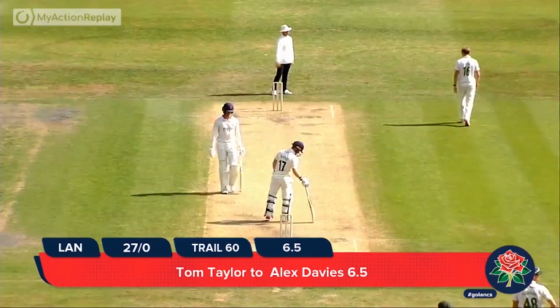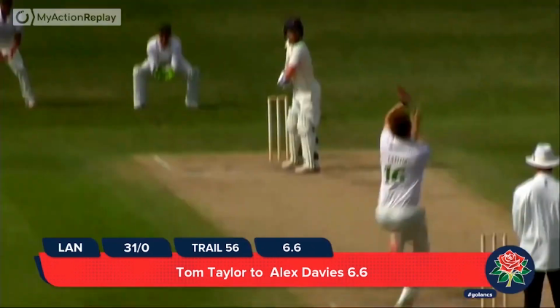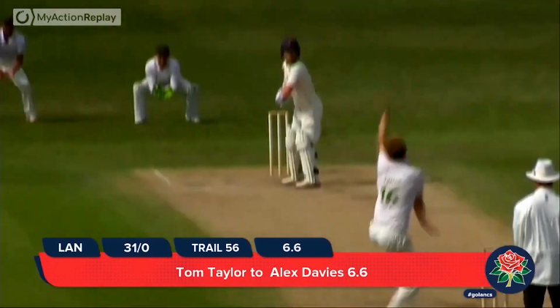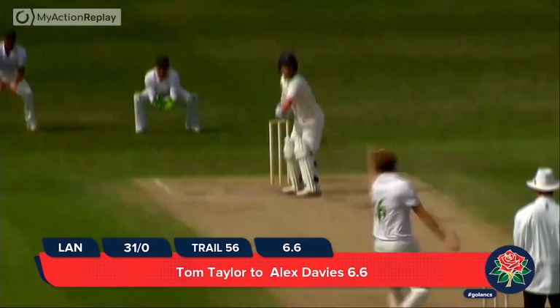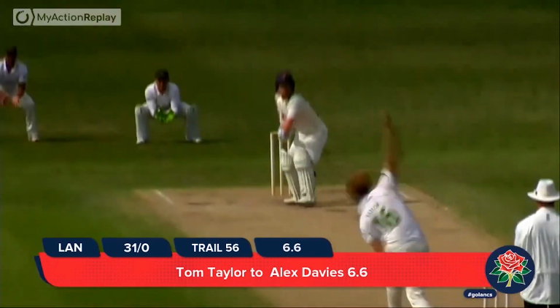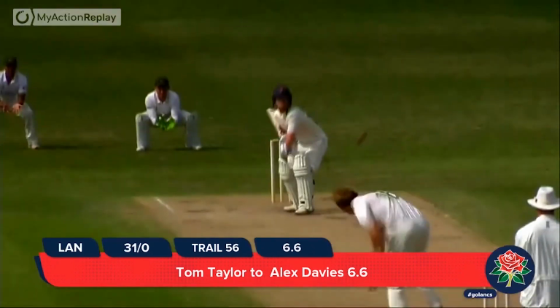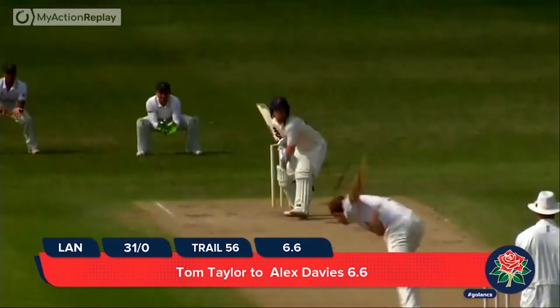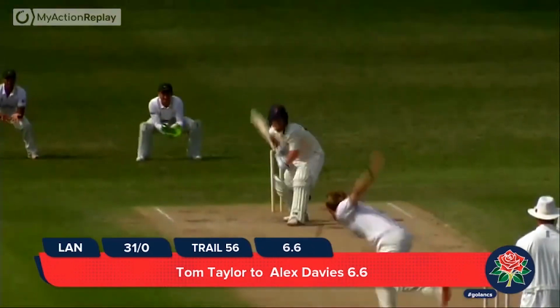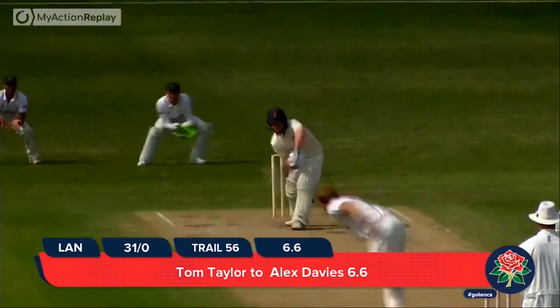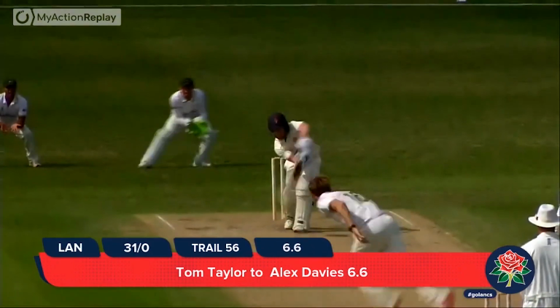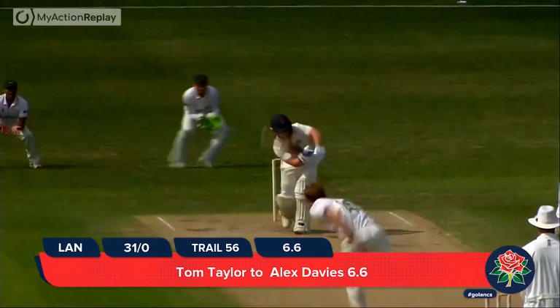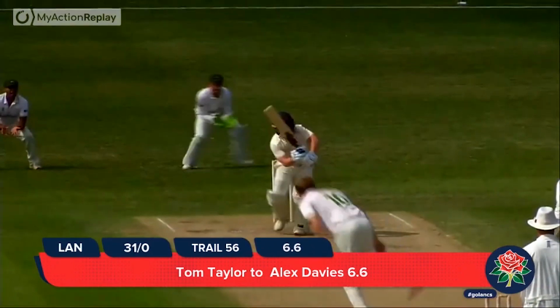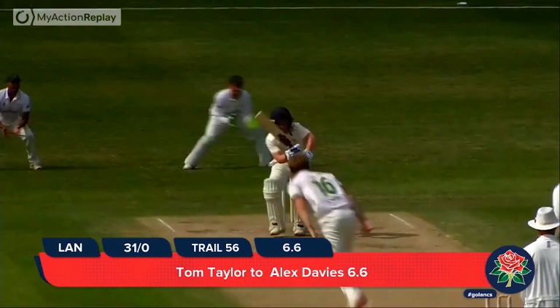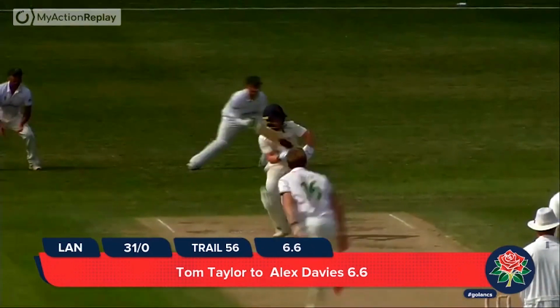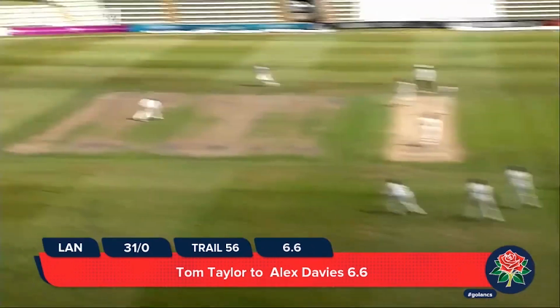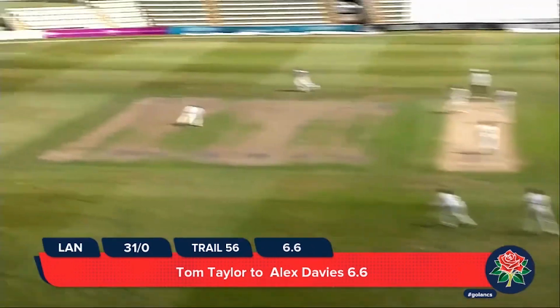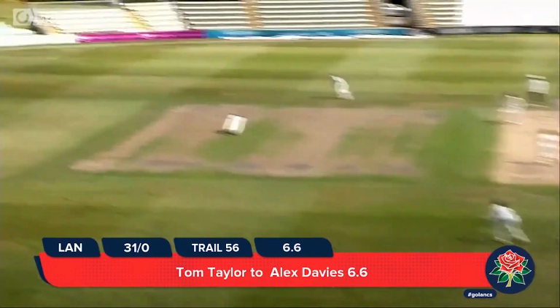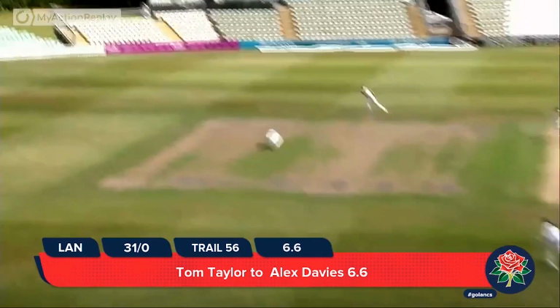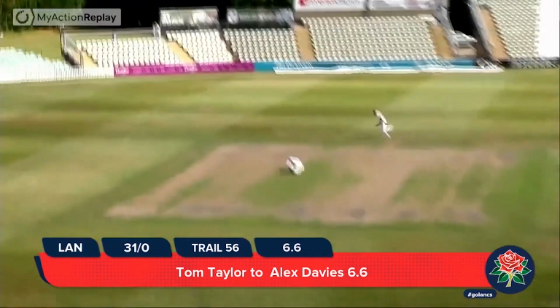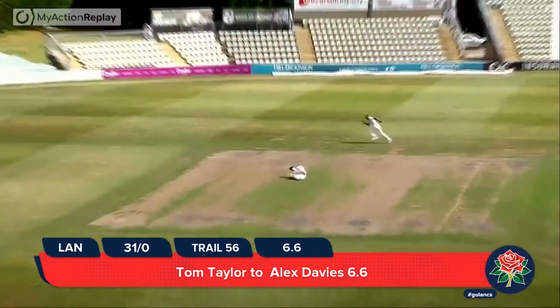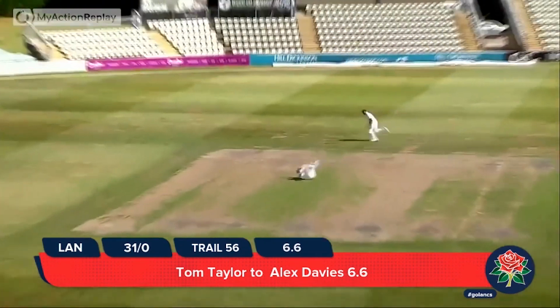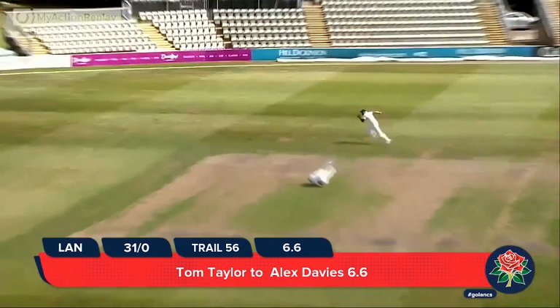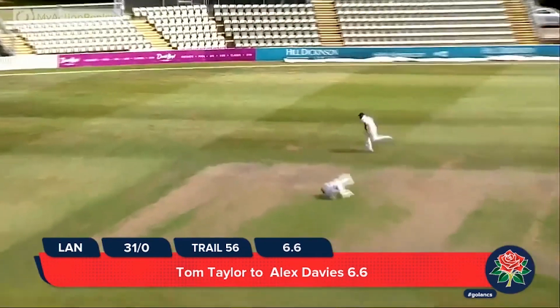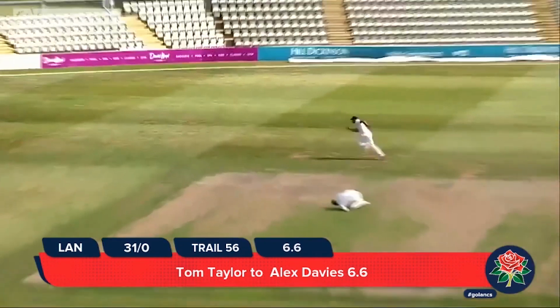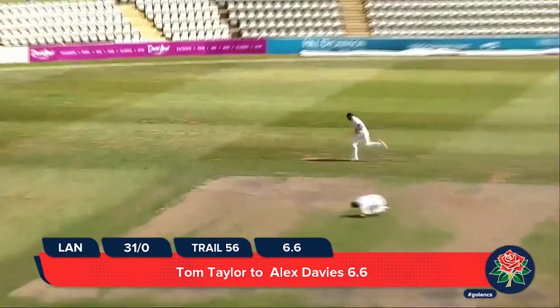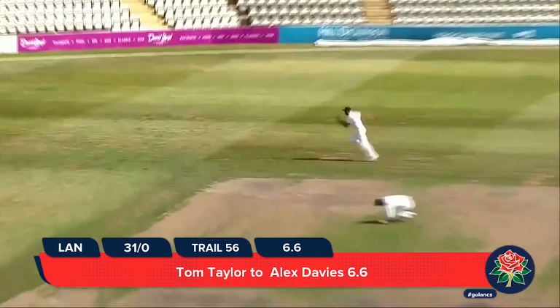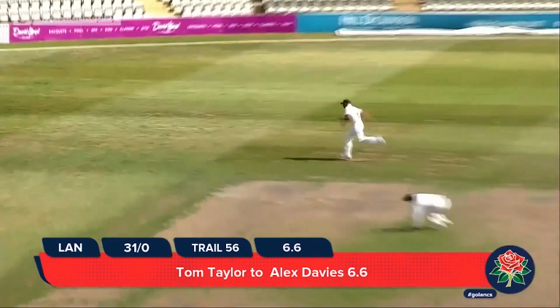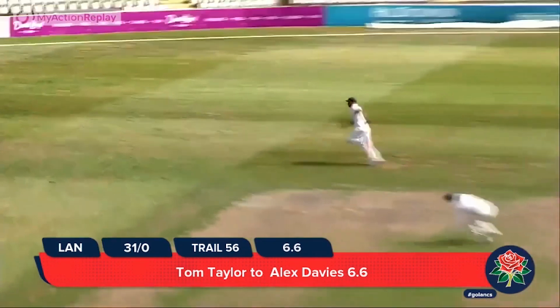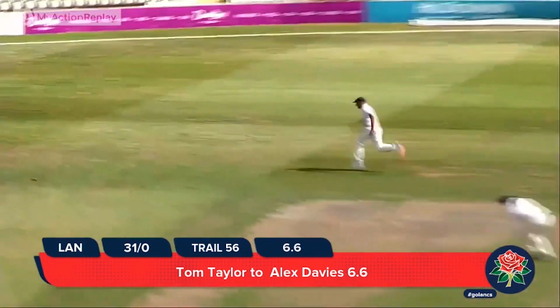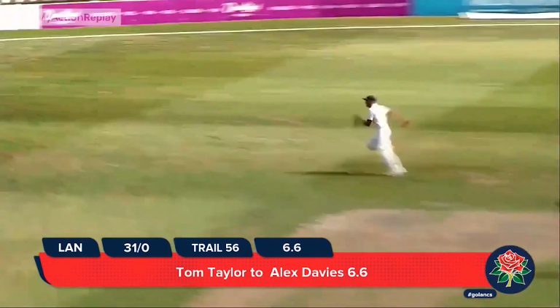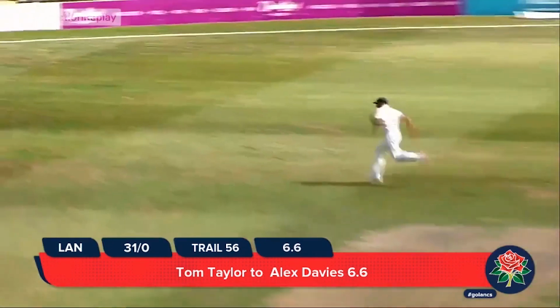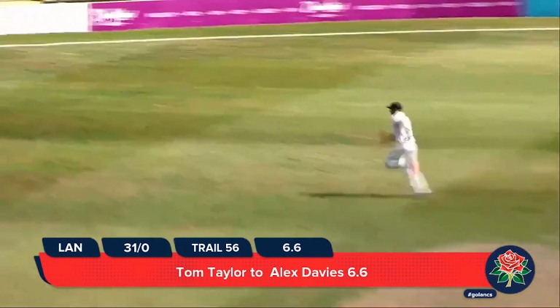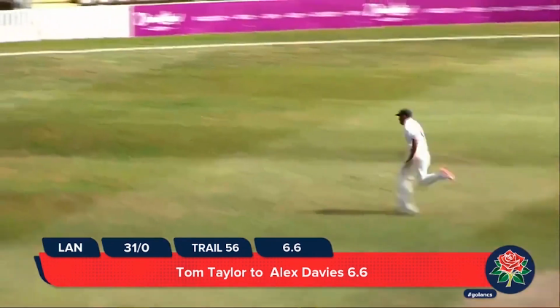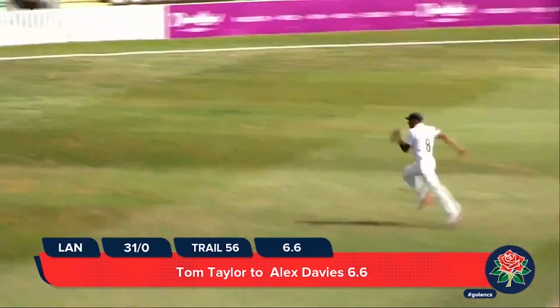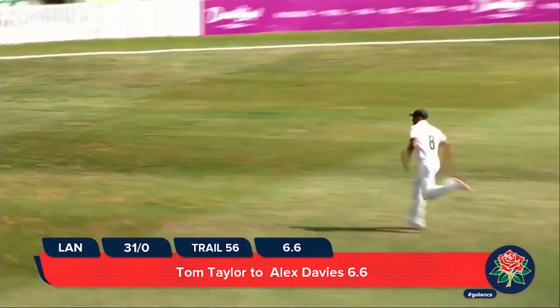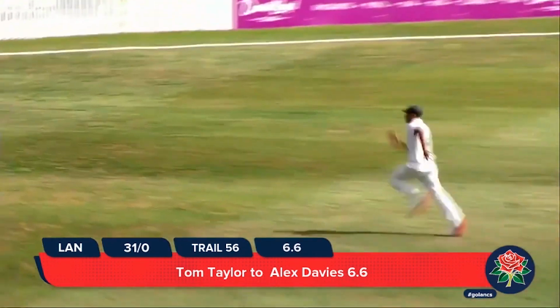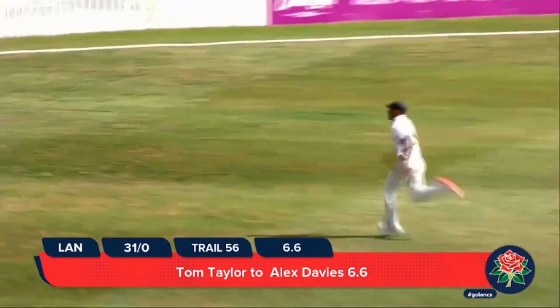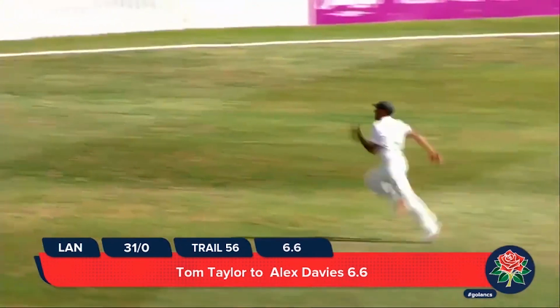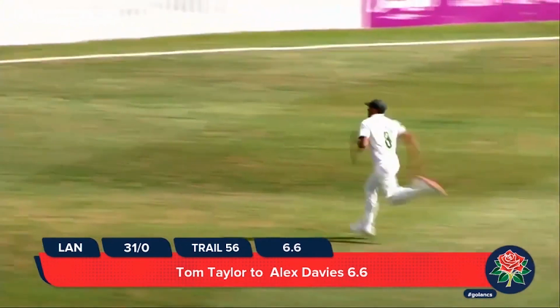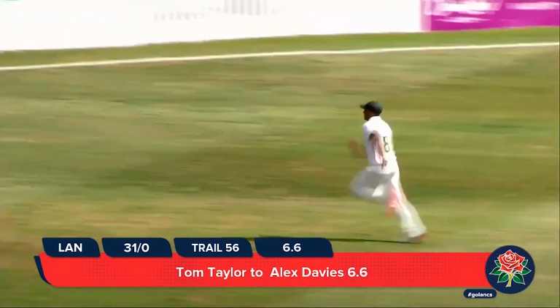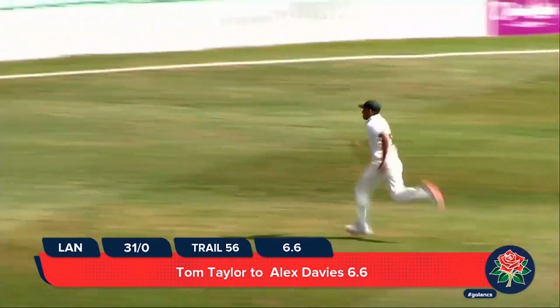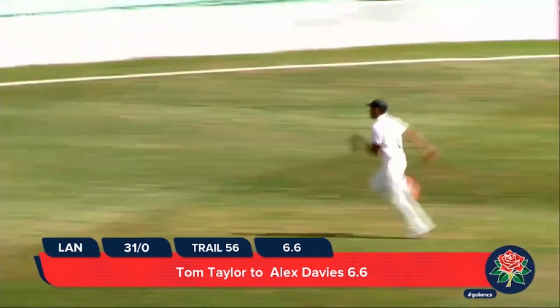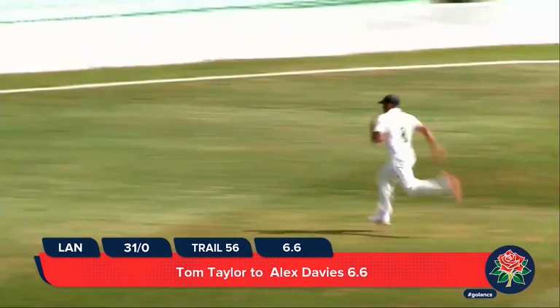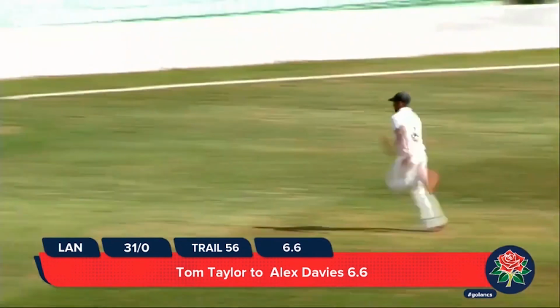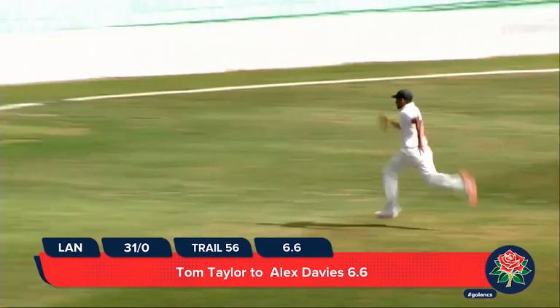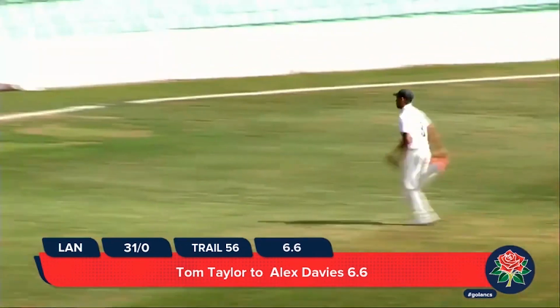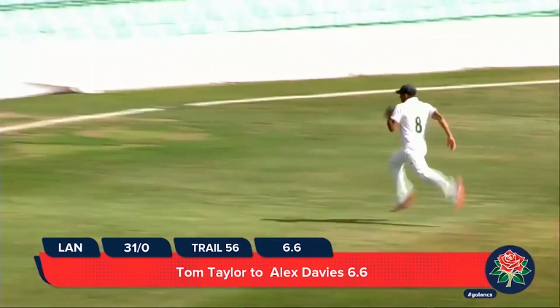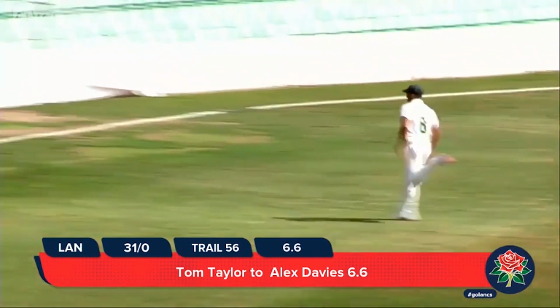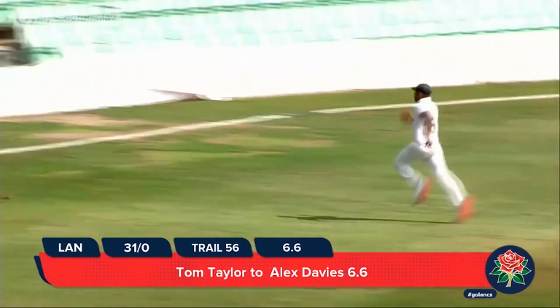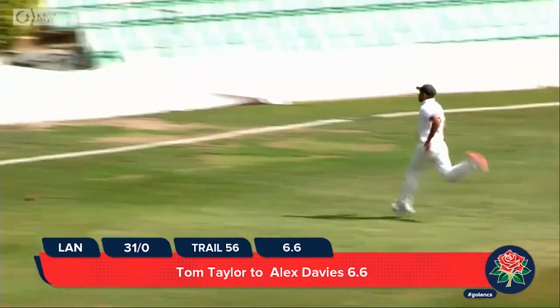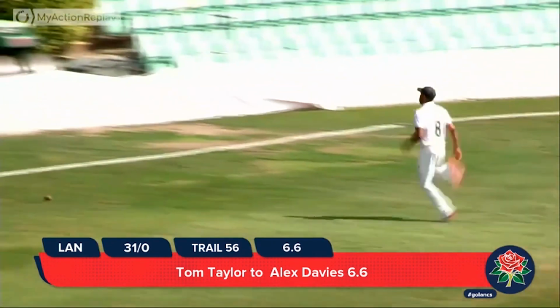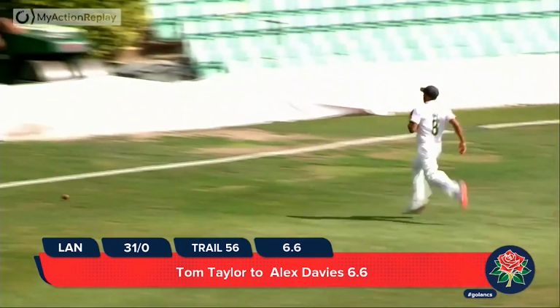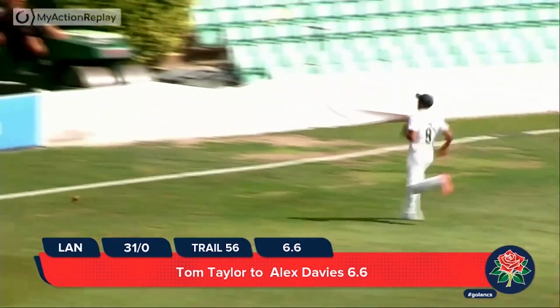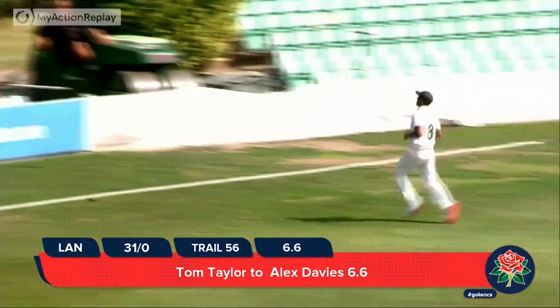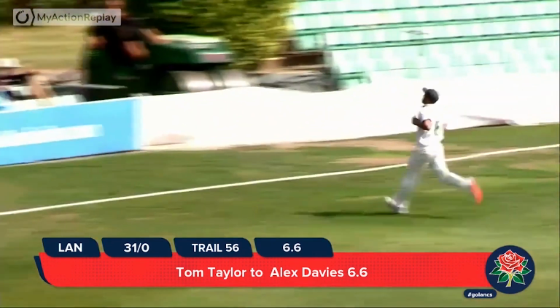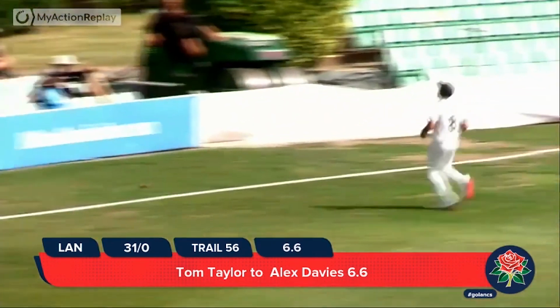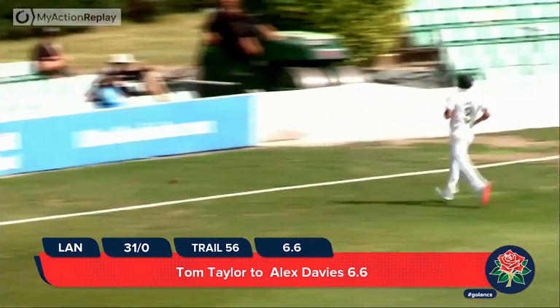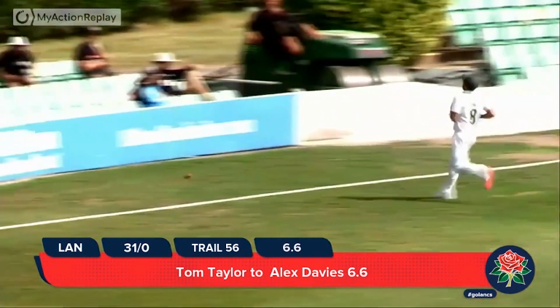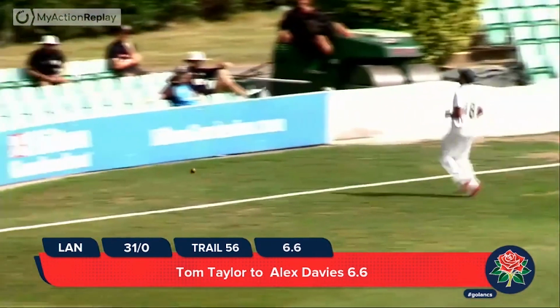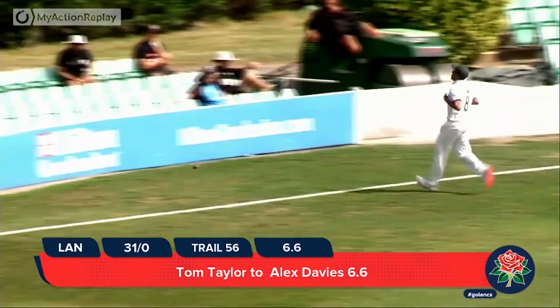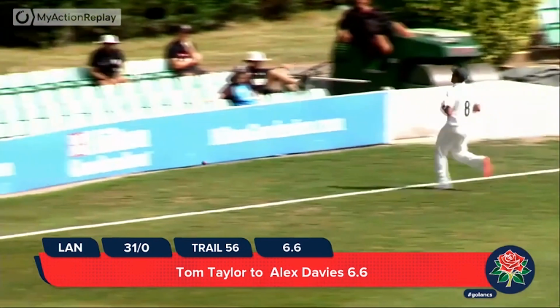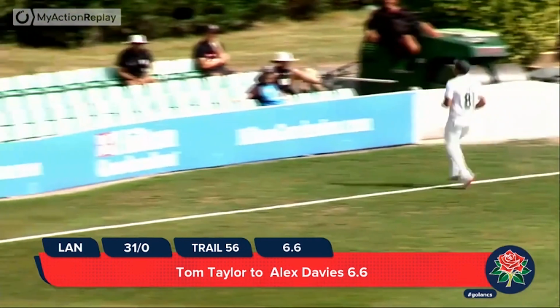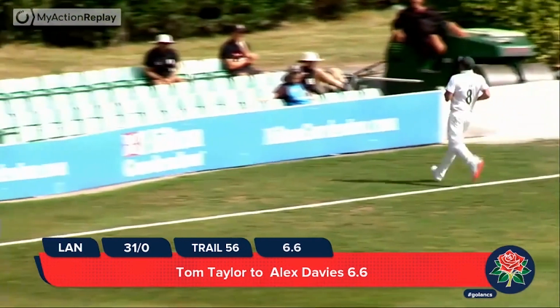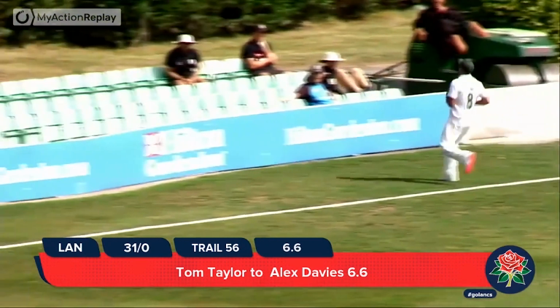Balderson is in — Balderson to Davies, who turns through mid-wicket this time. And it's going to be a chase for Ben Mike — is he going to get there? He isn't.